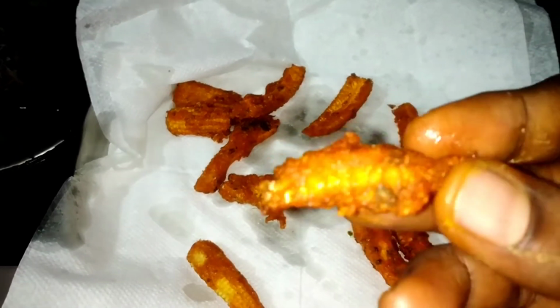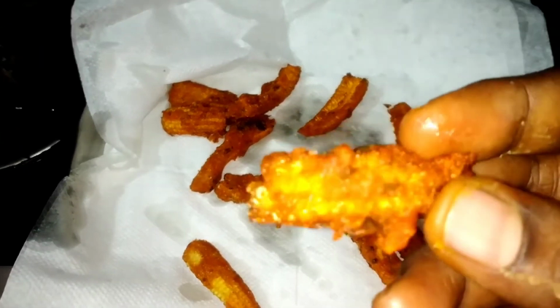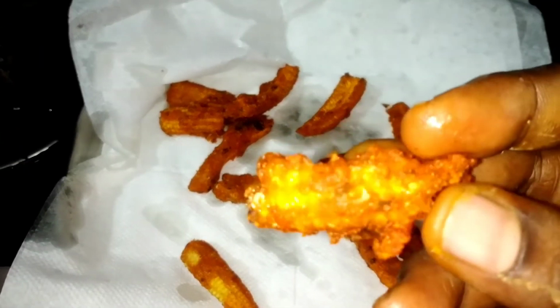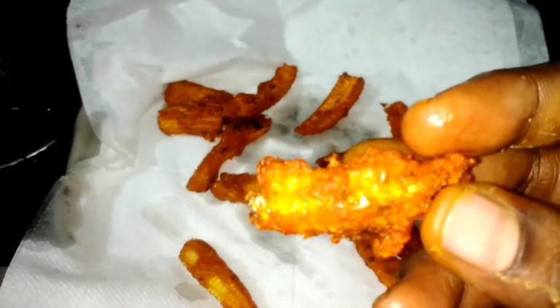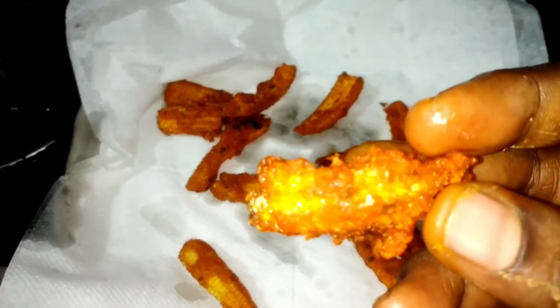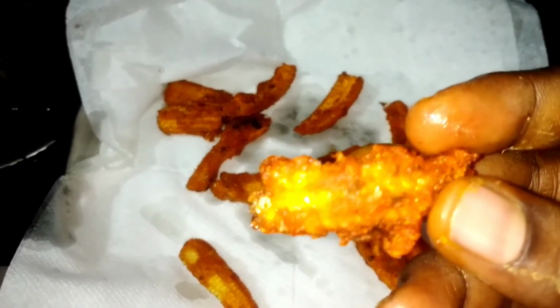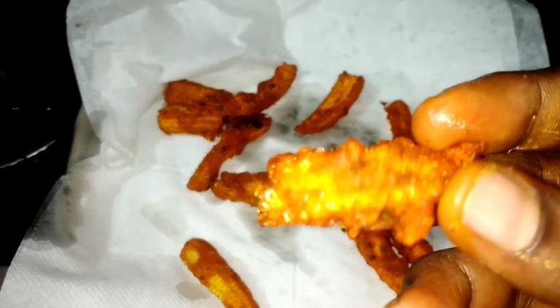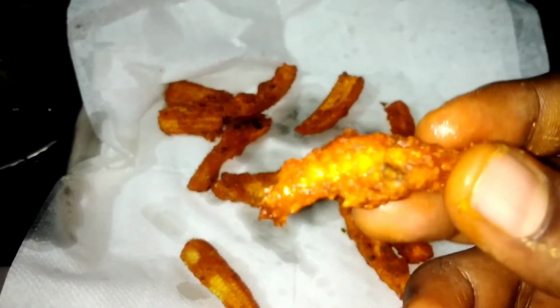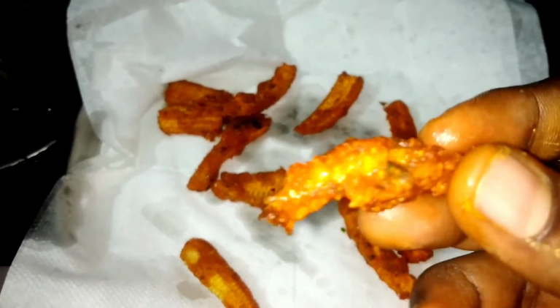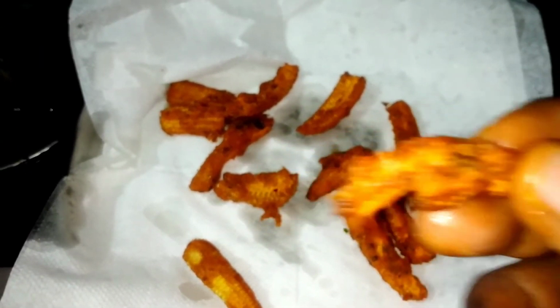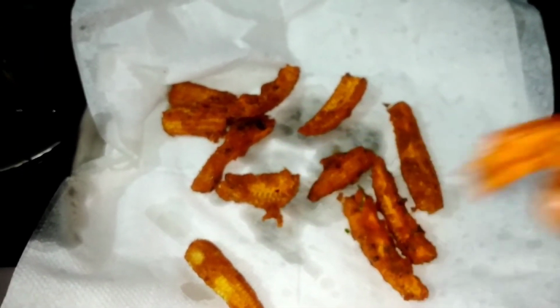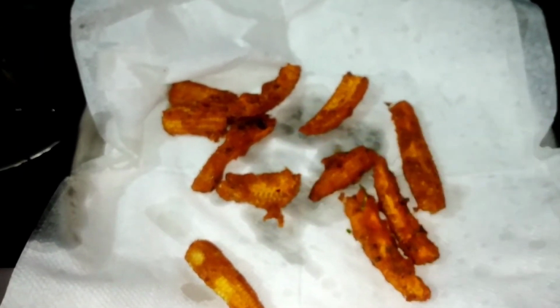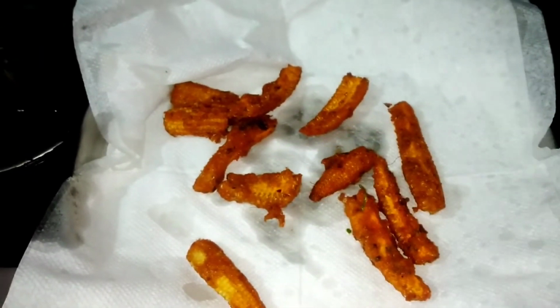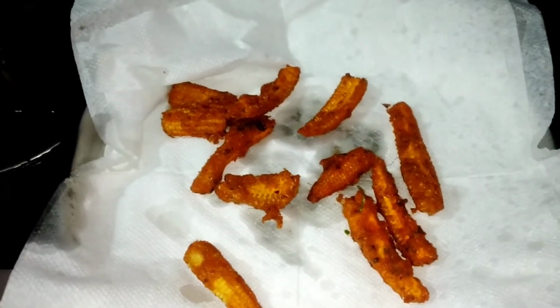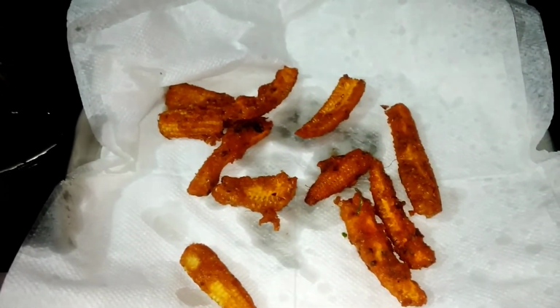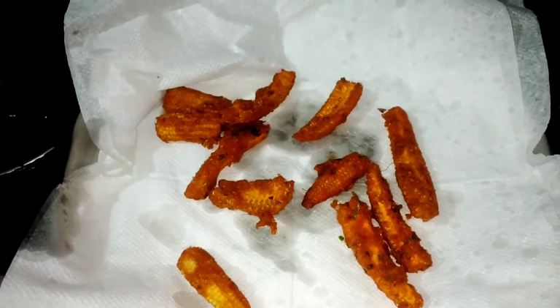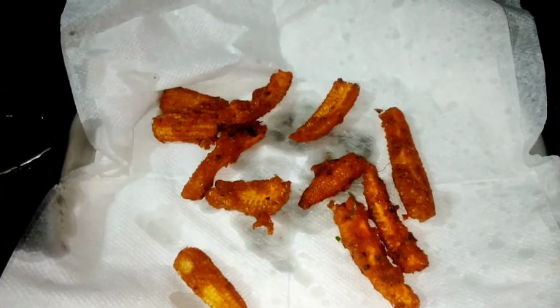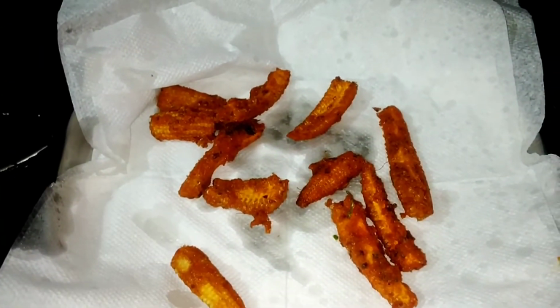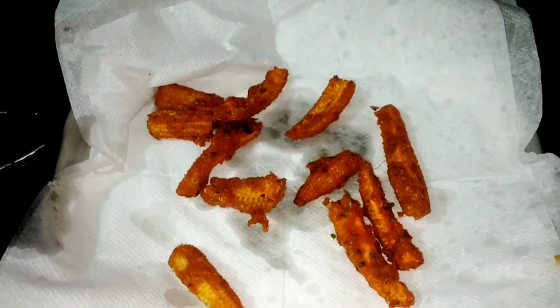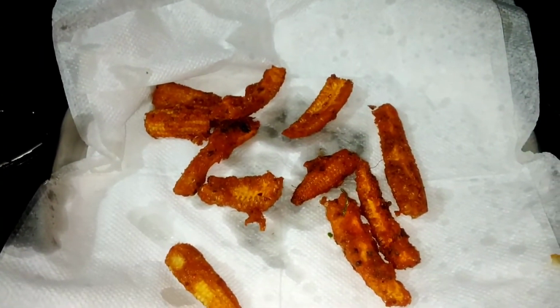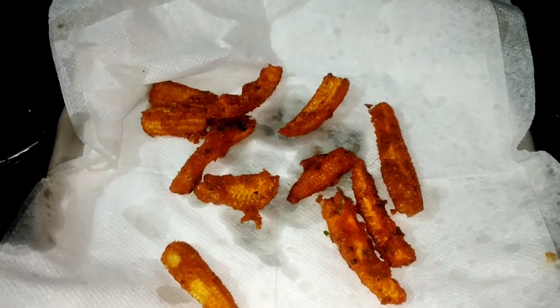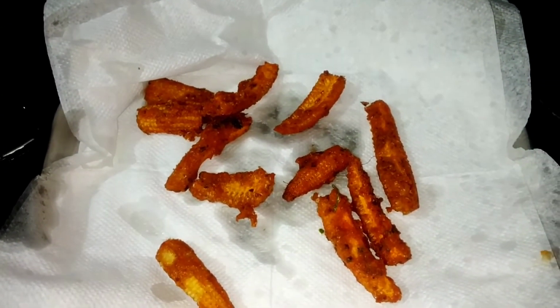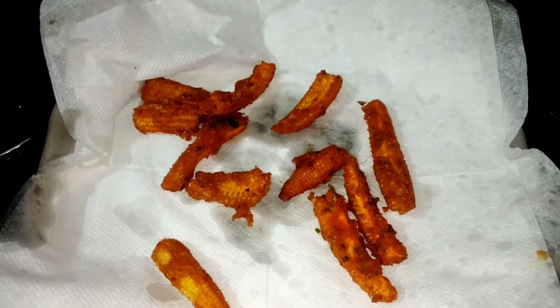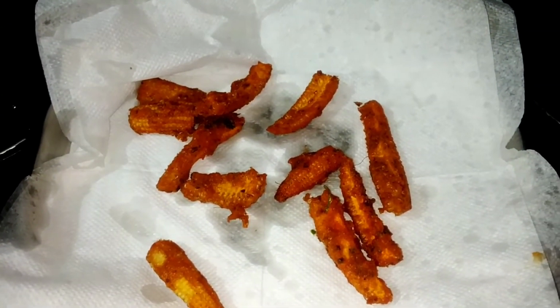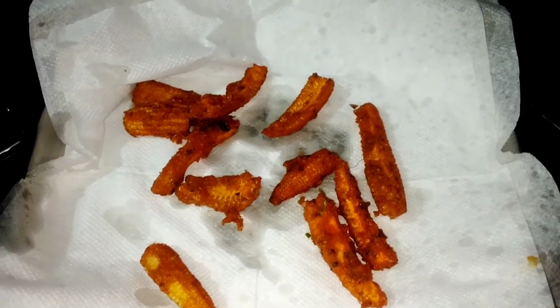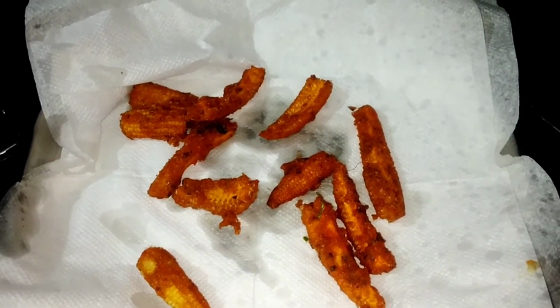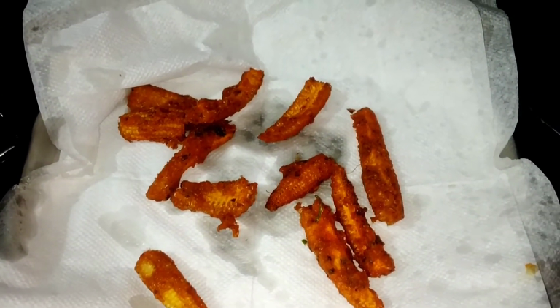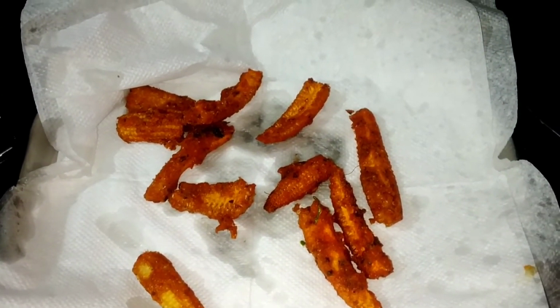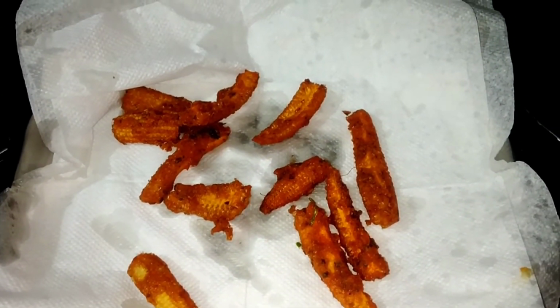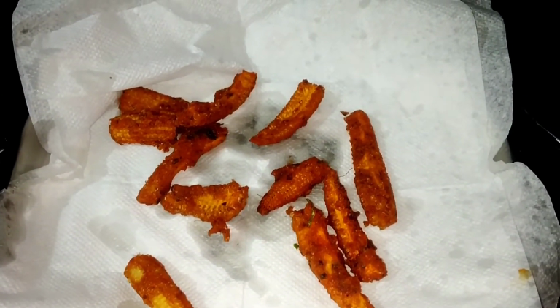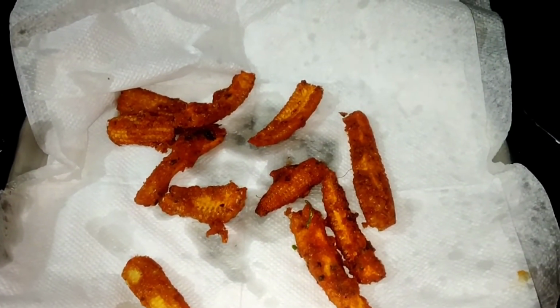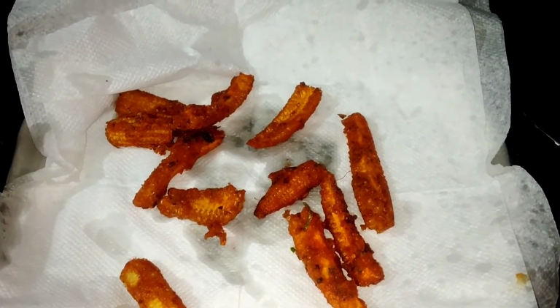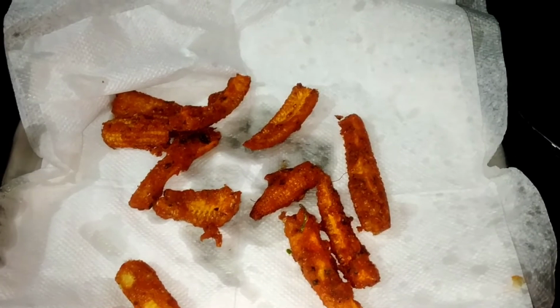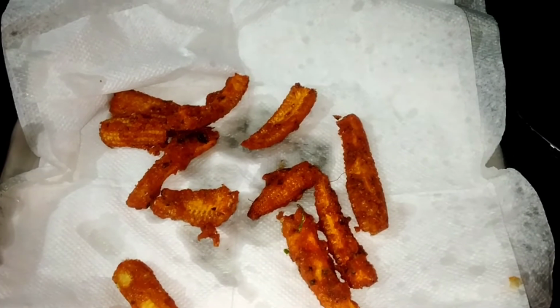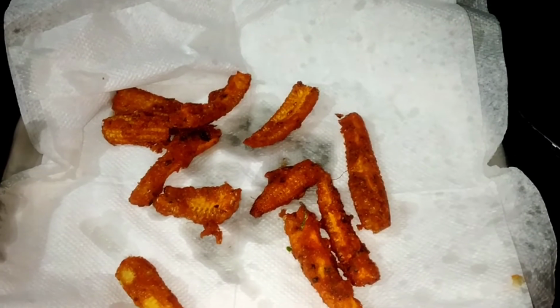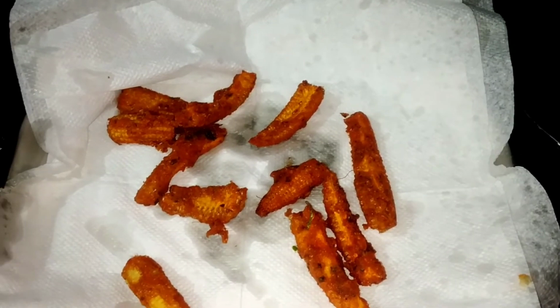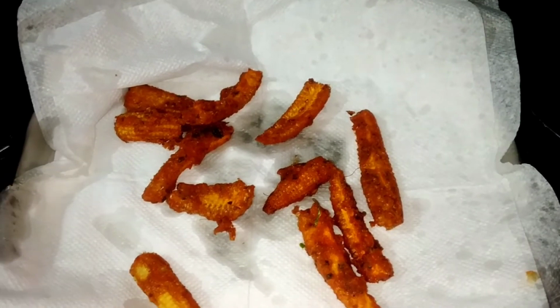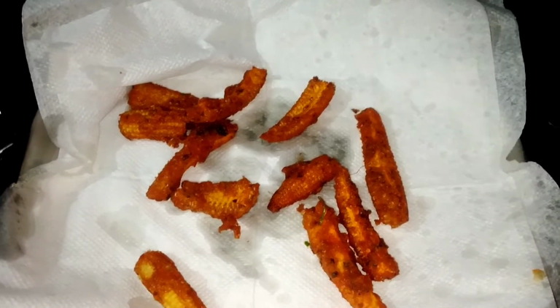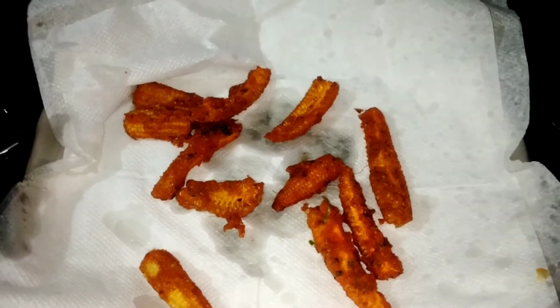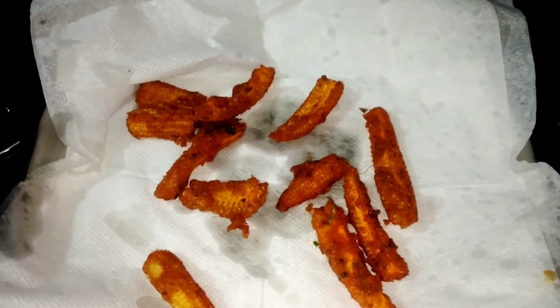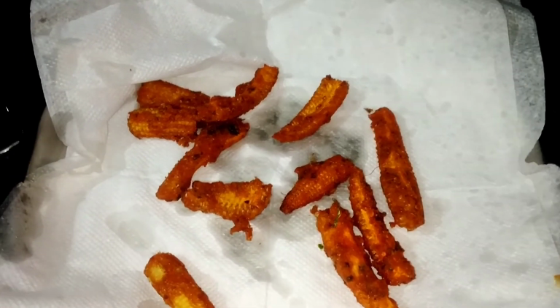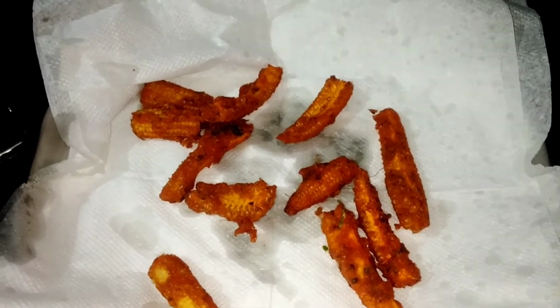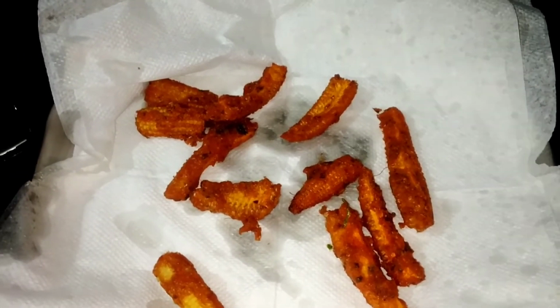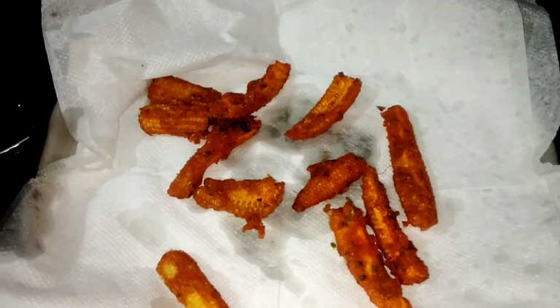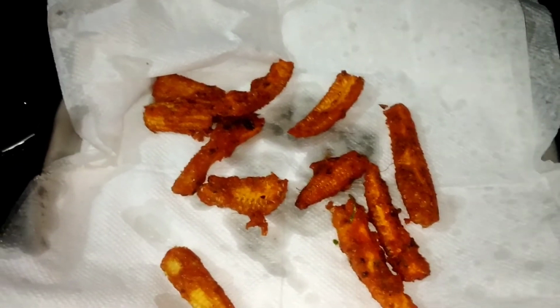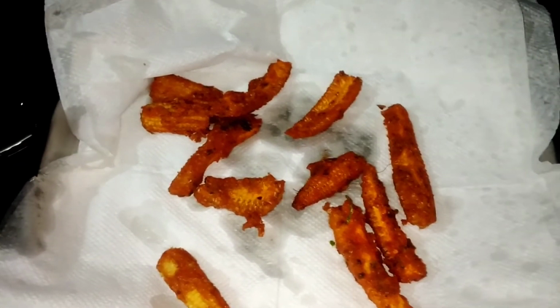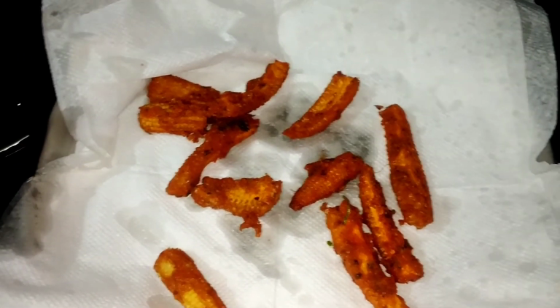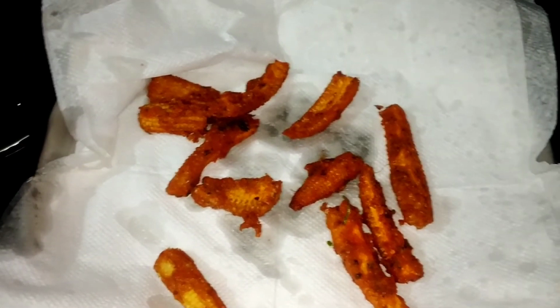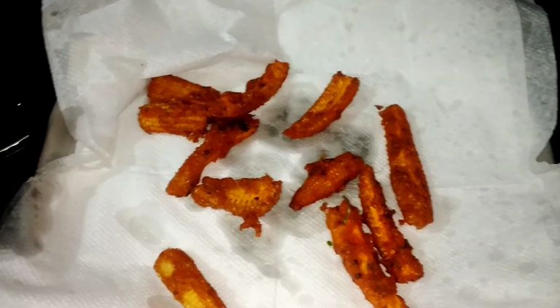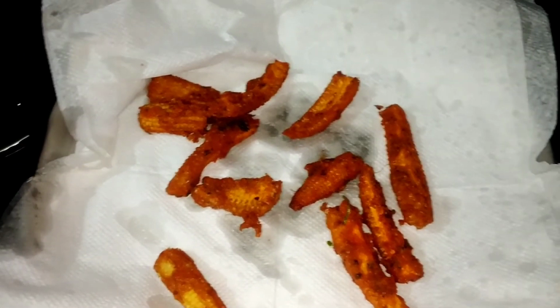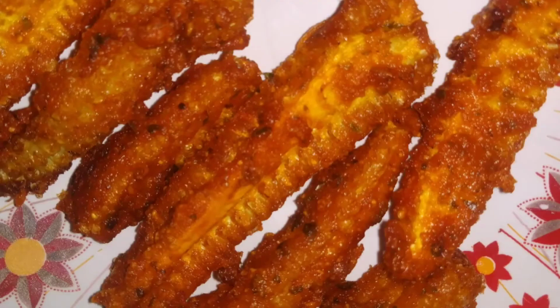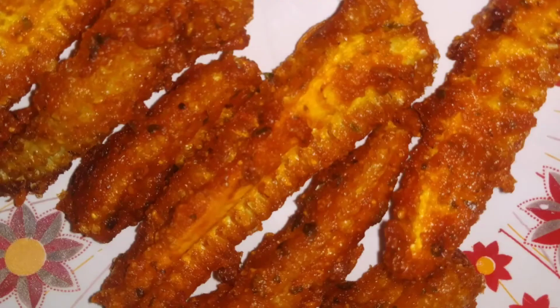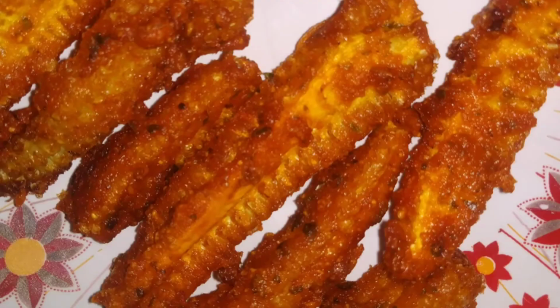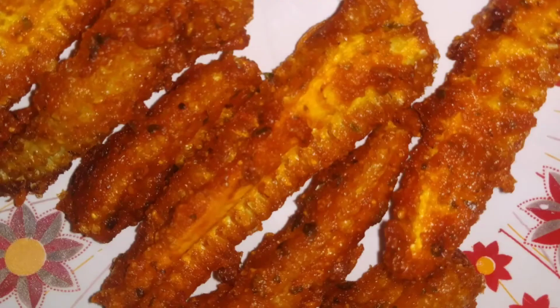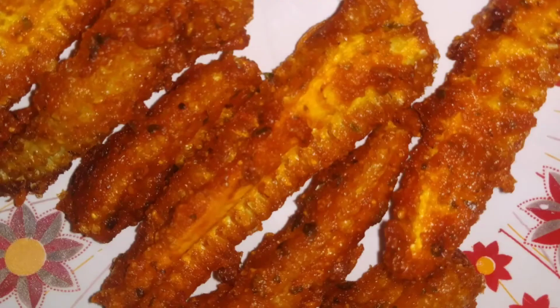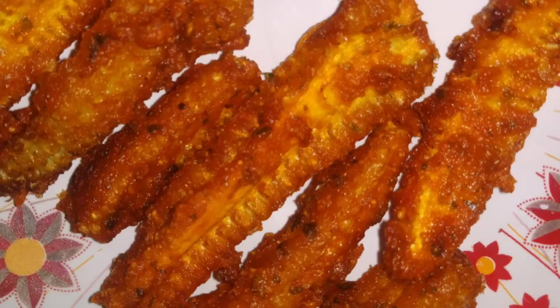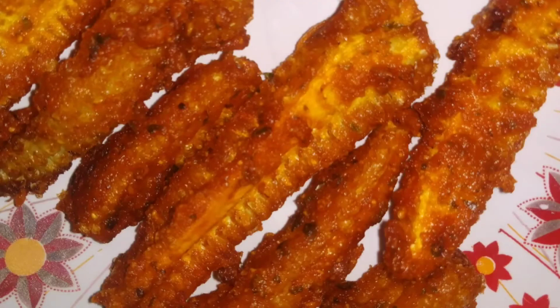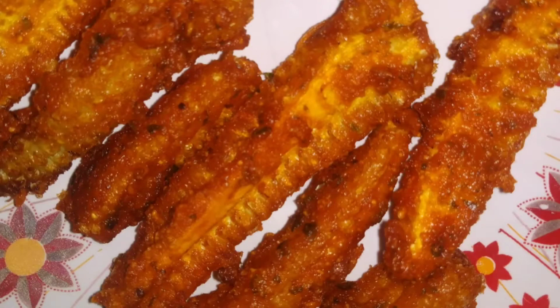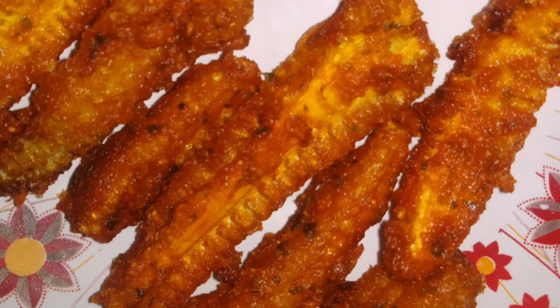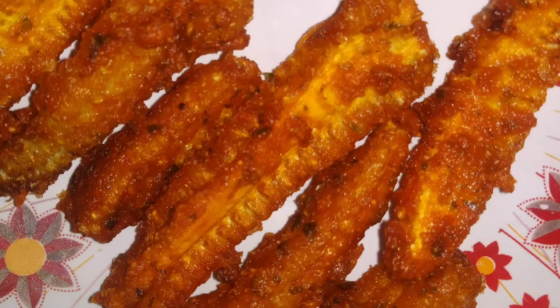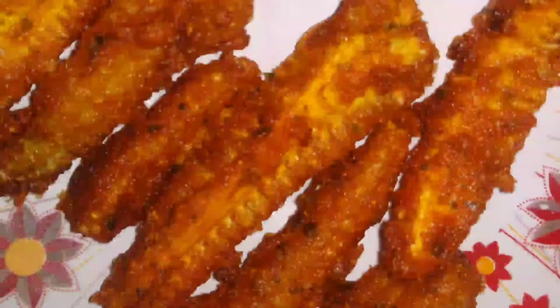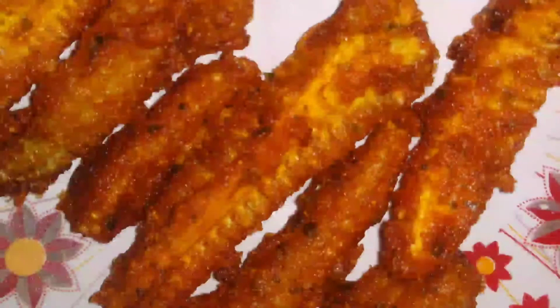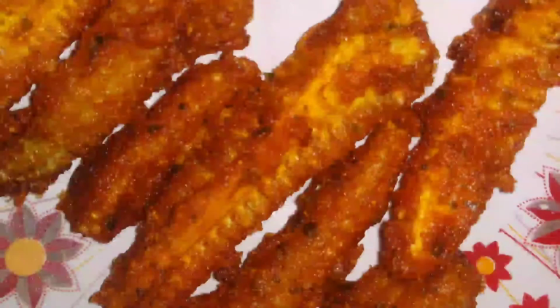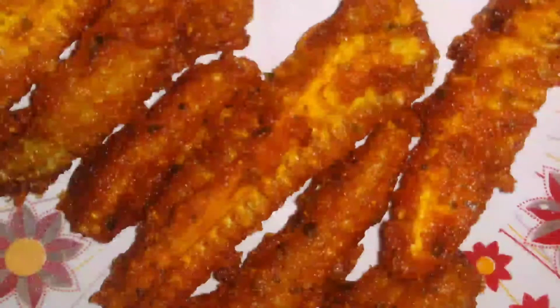Let's eat it. It's a very crunchy sound and a very tasty taste.